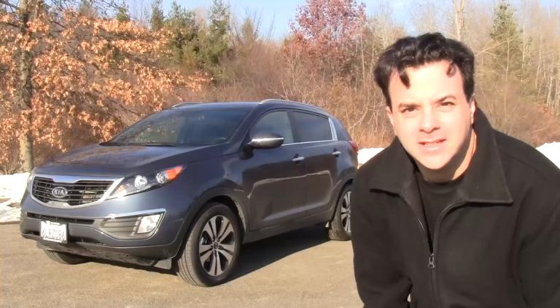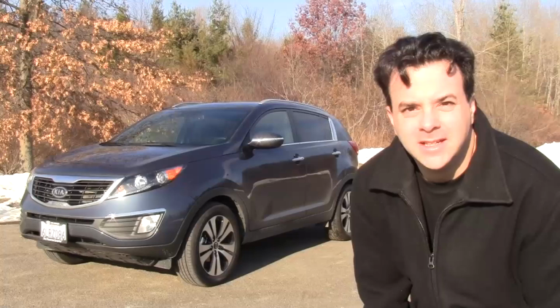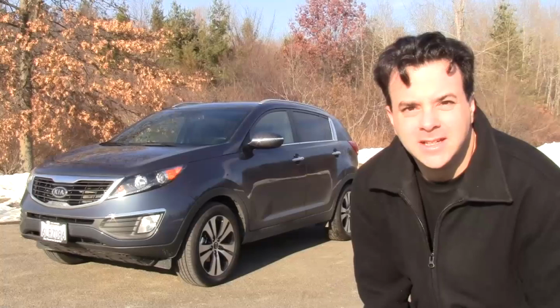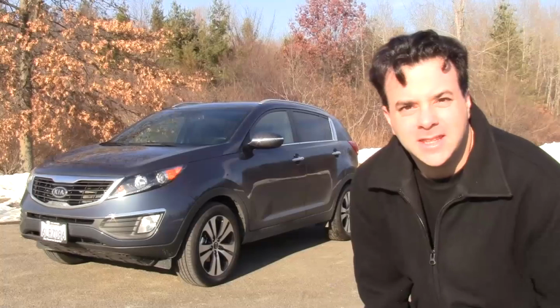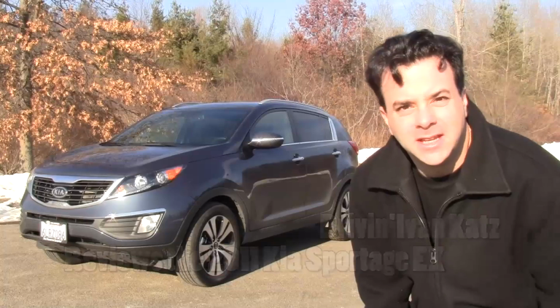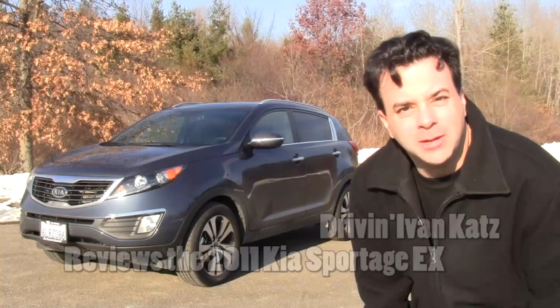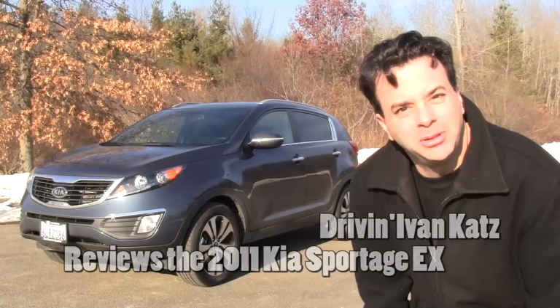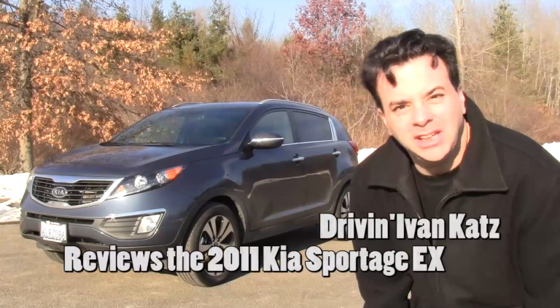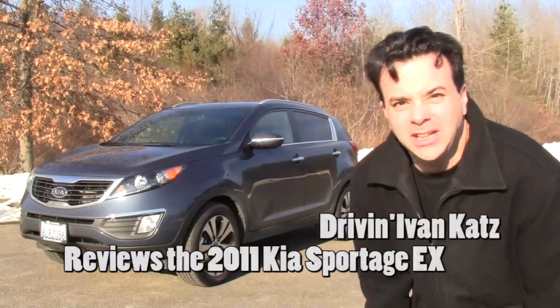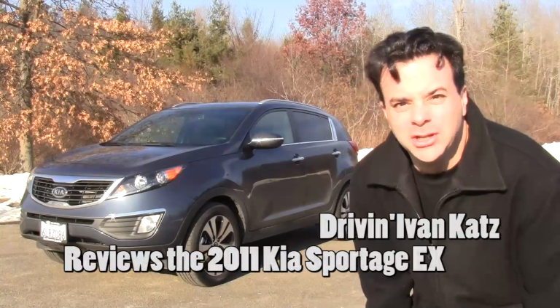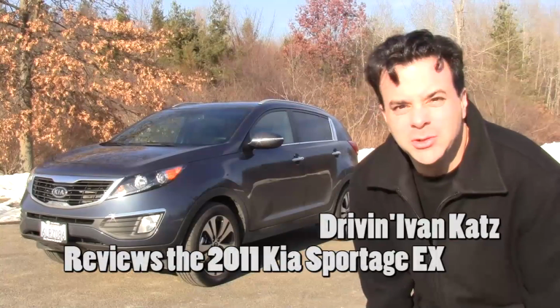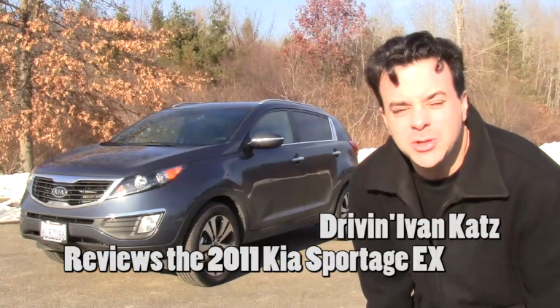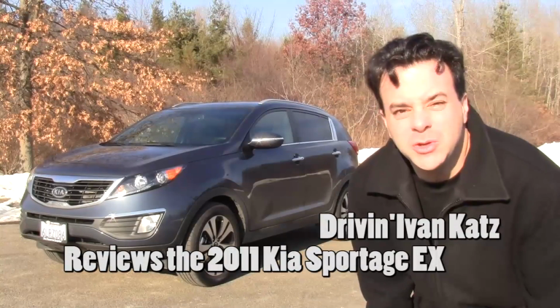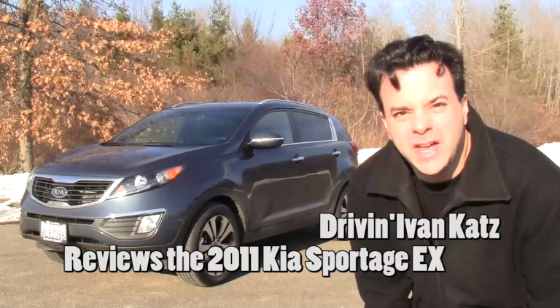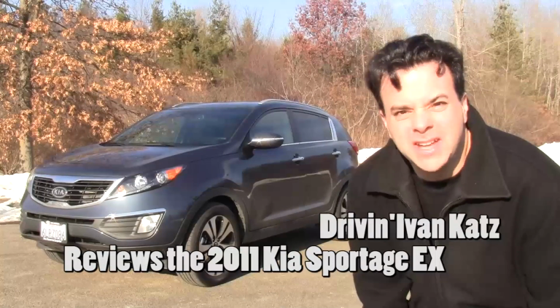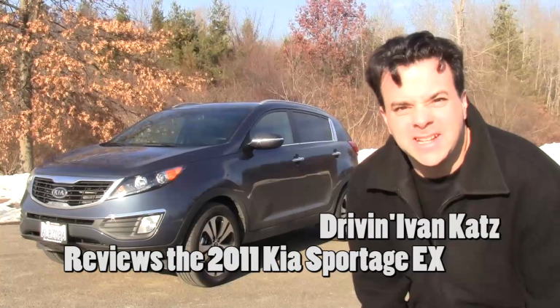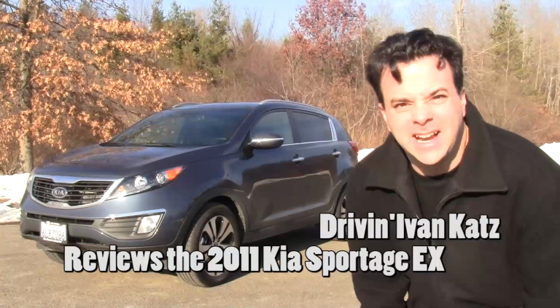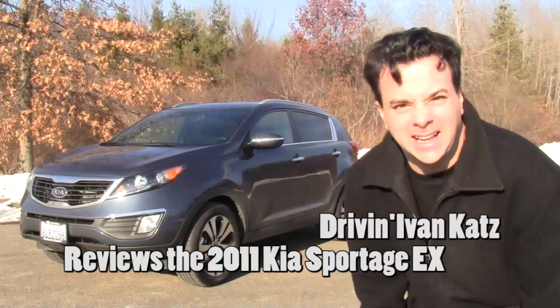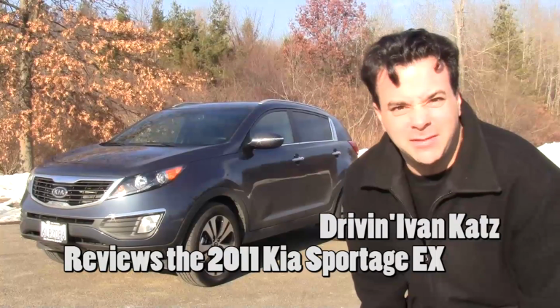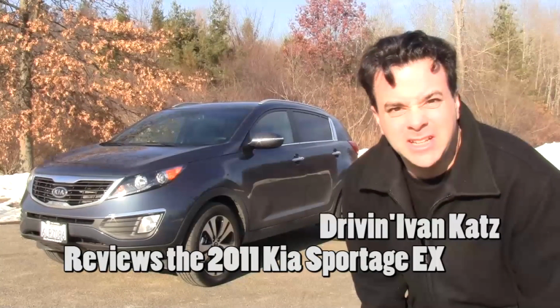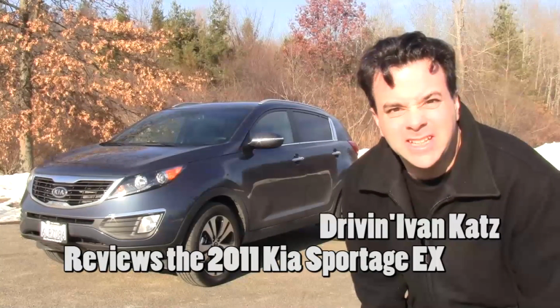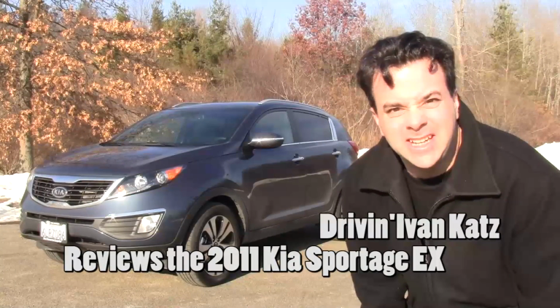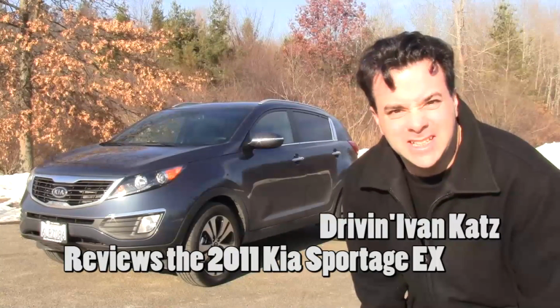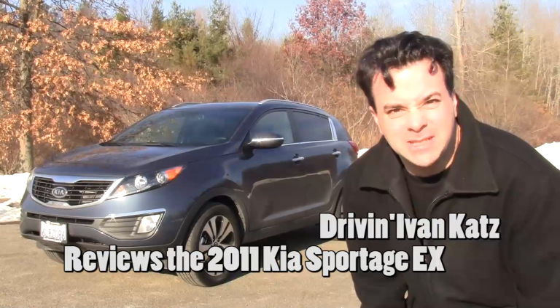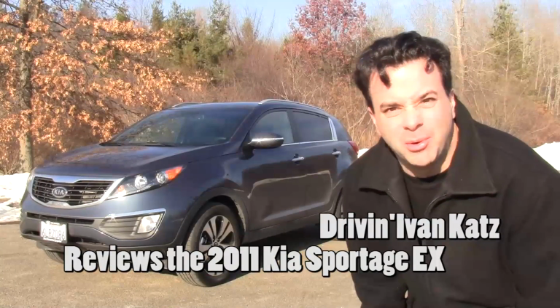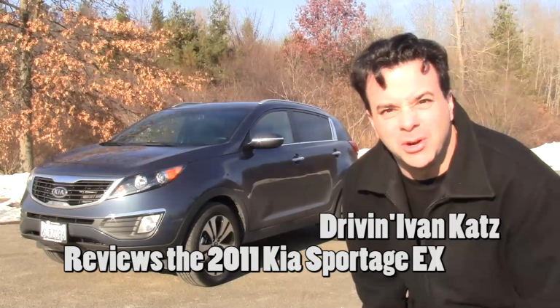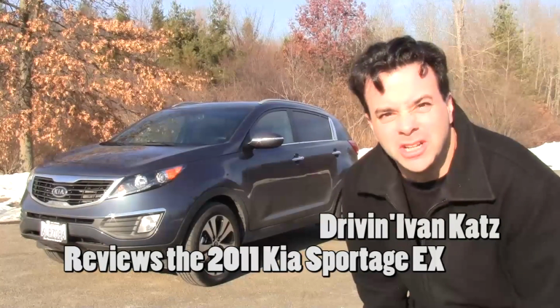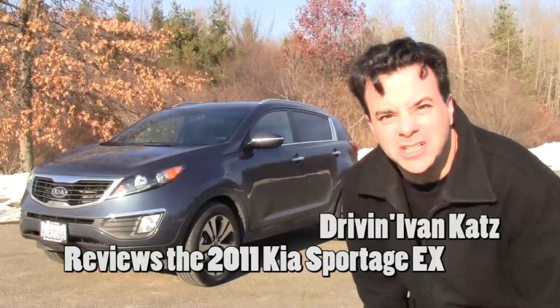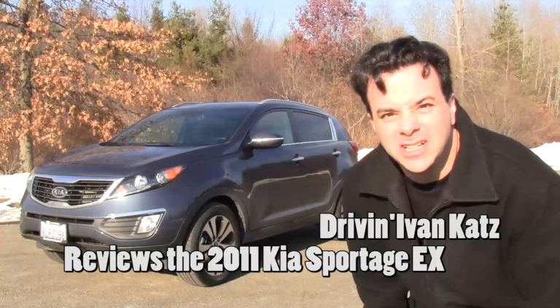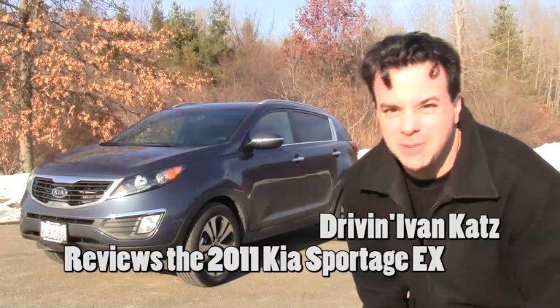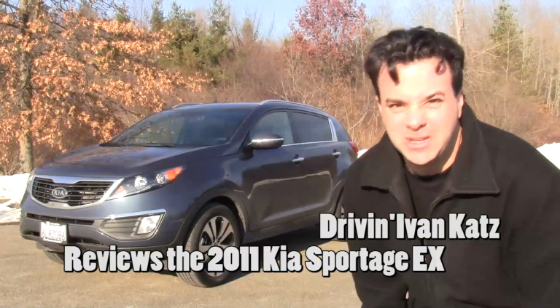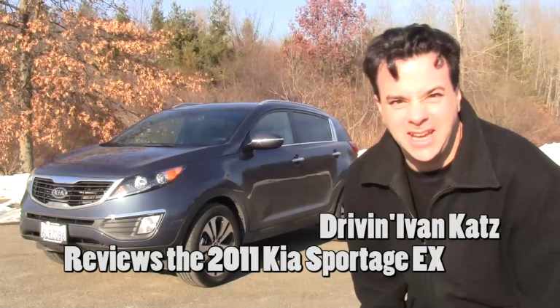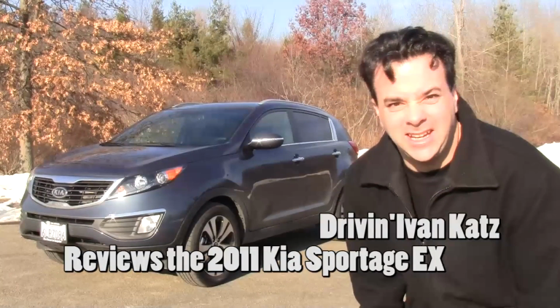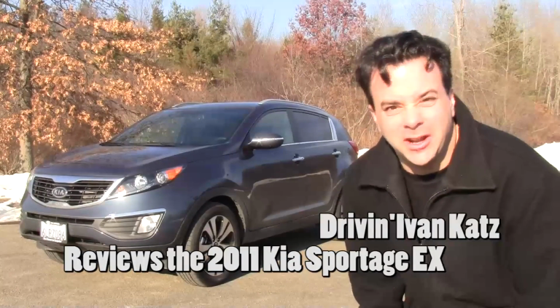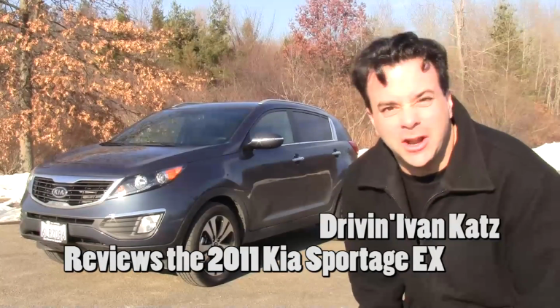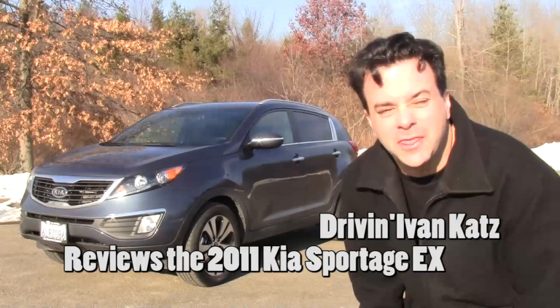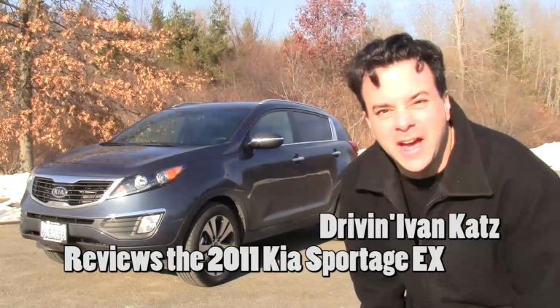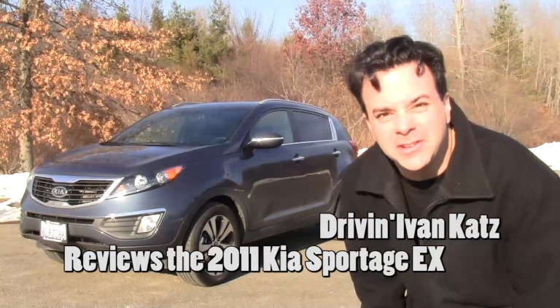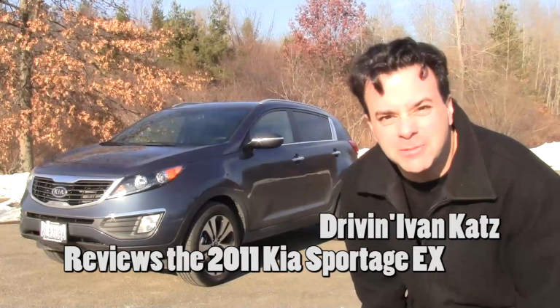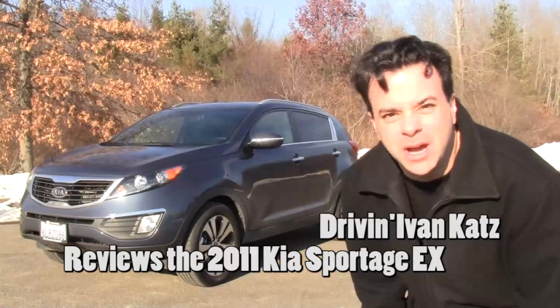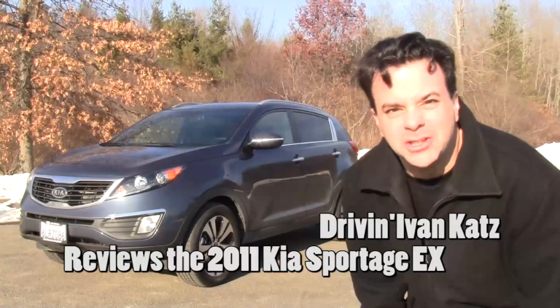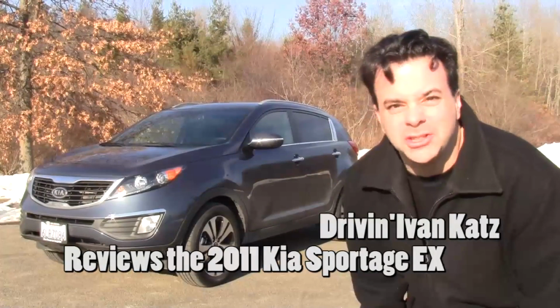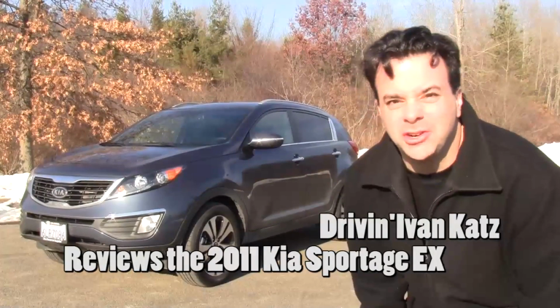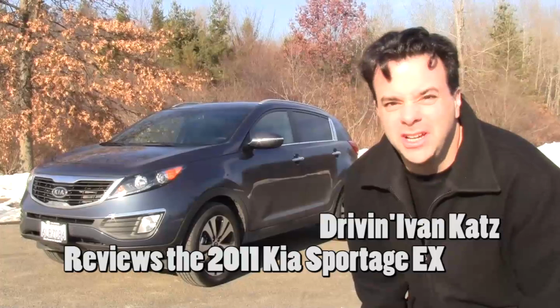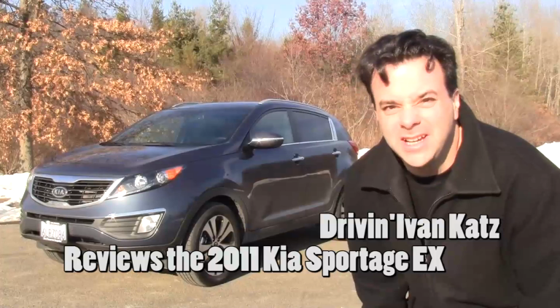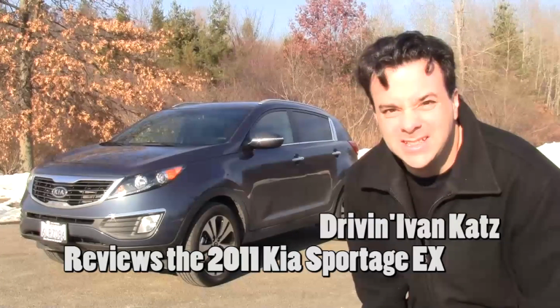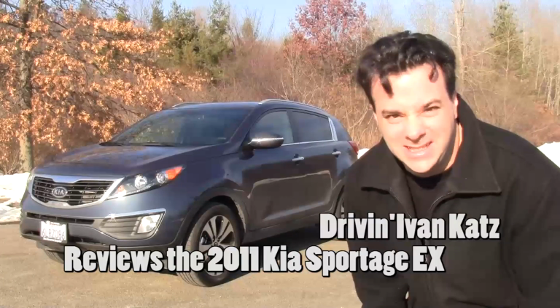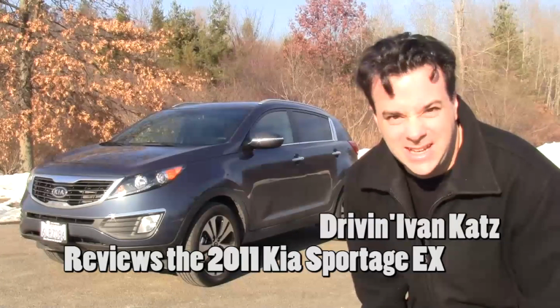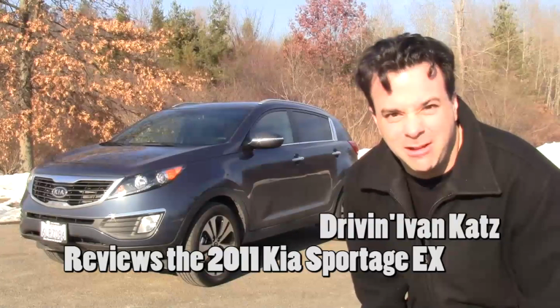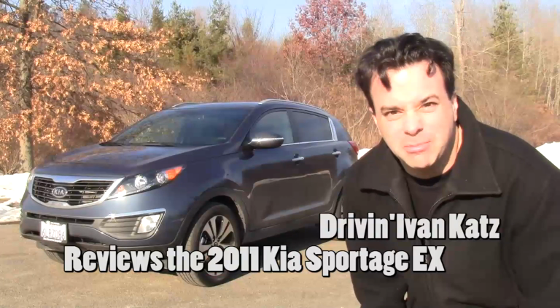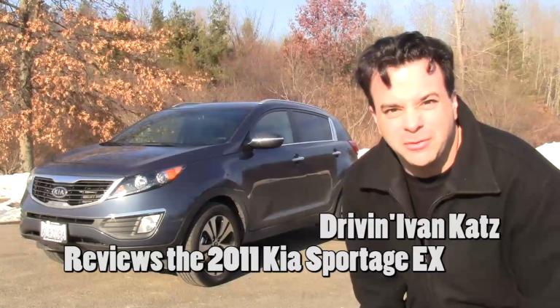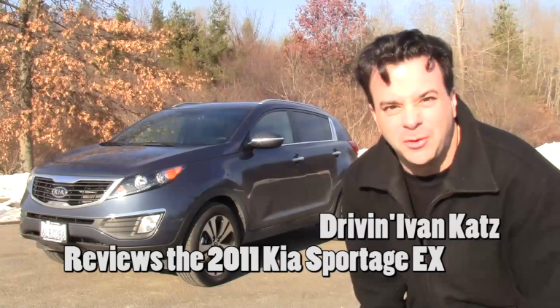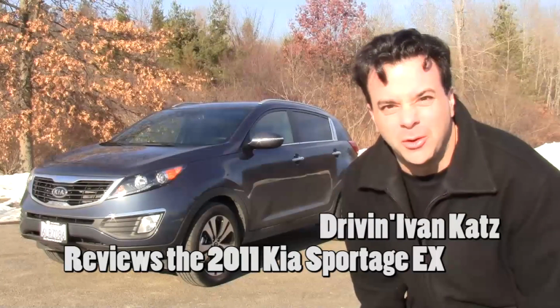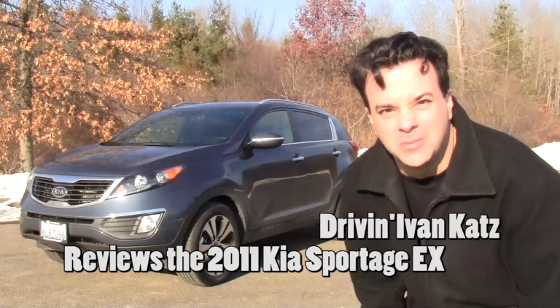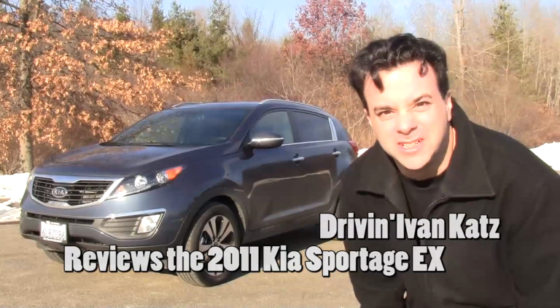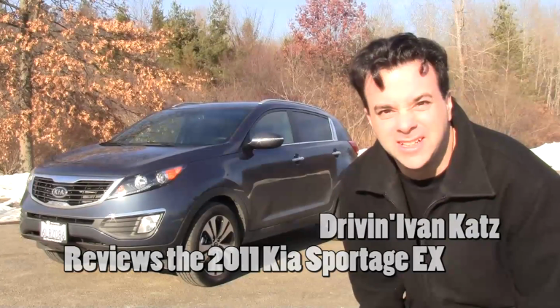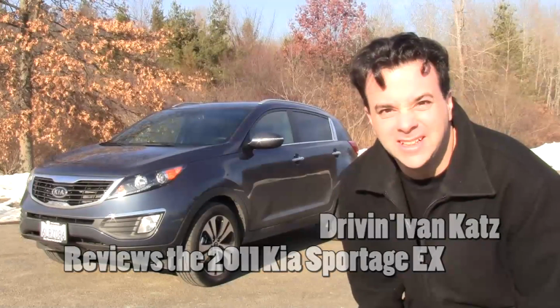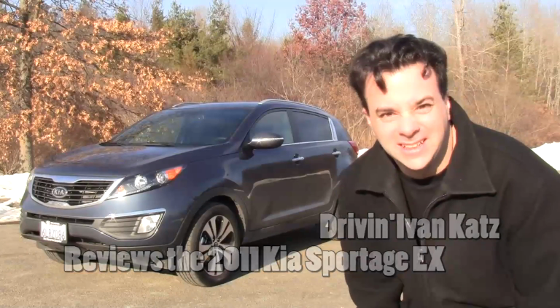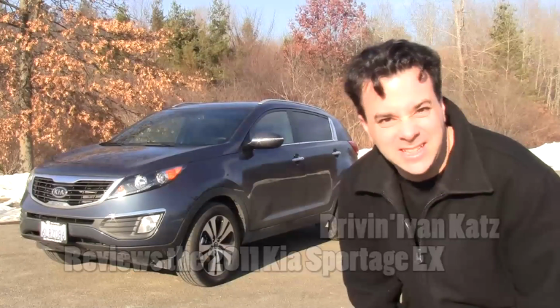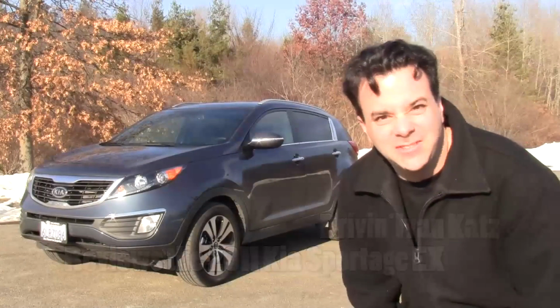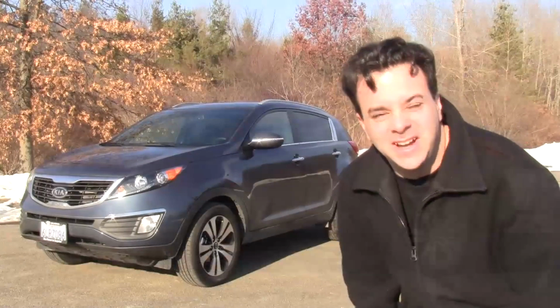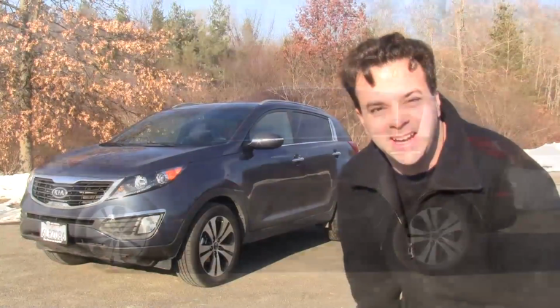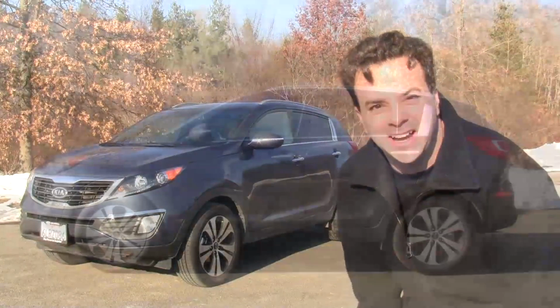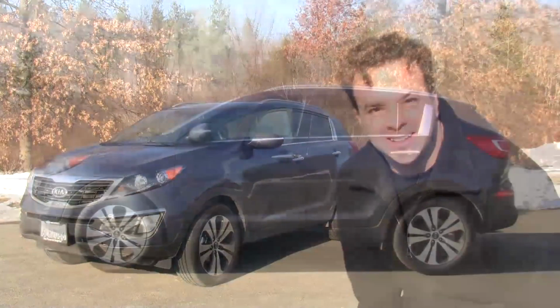The completely new 2011 Kia Sportage. I'm taking it on a thousand mile journey to see how it performs. Let's find out.